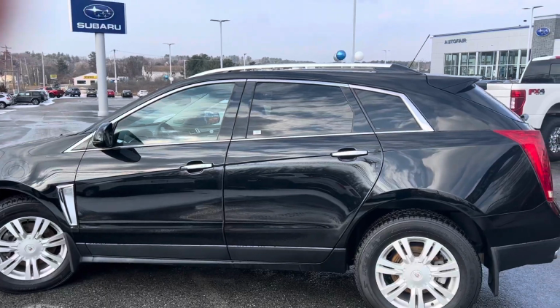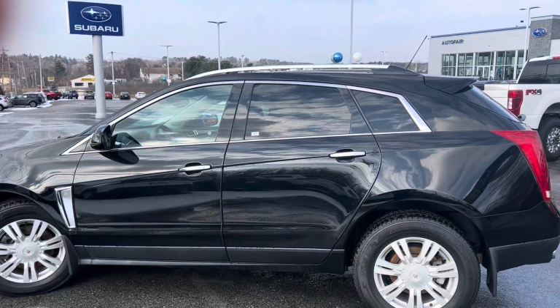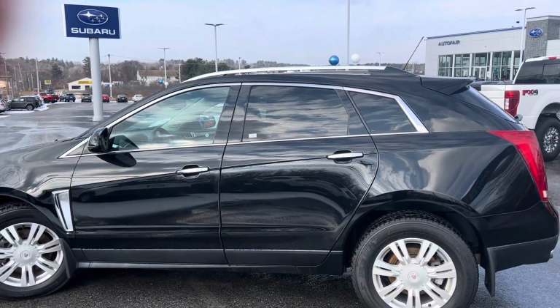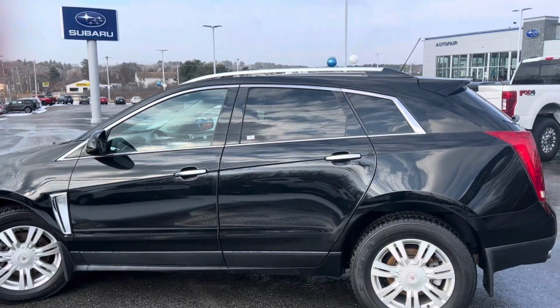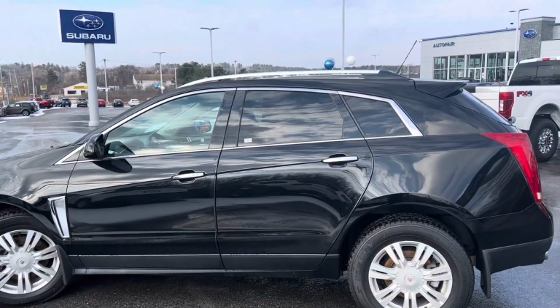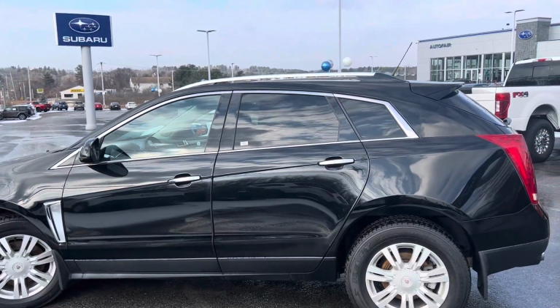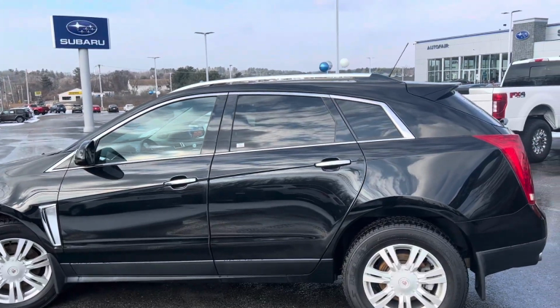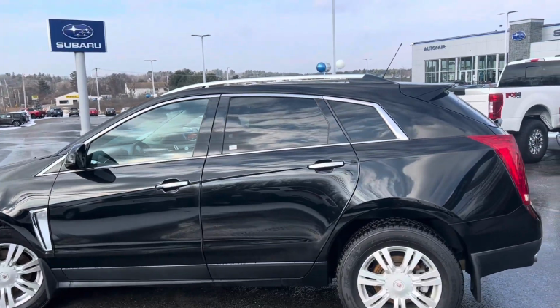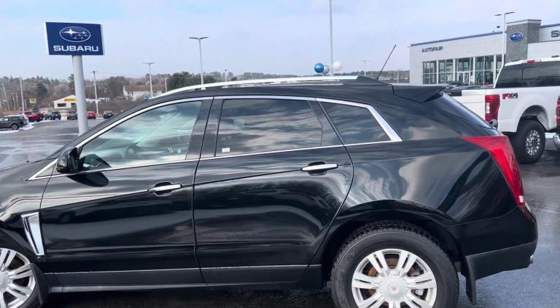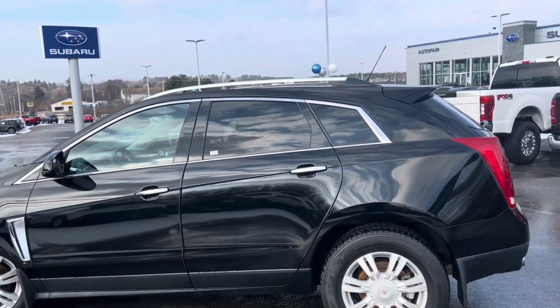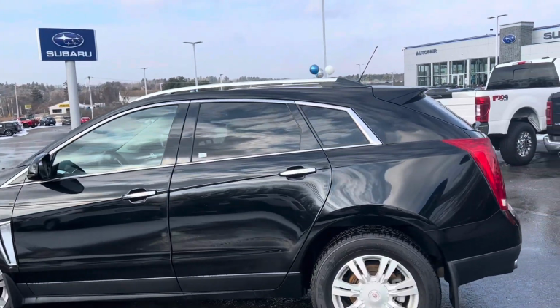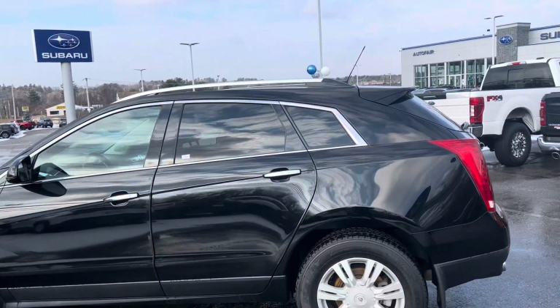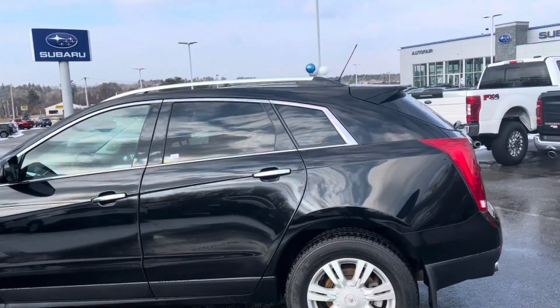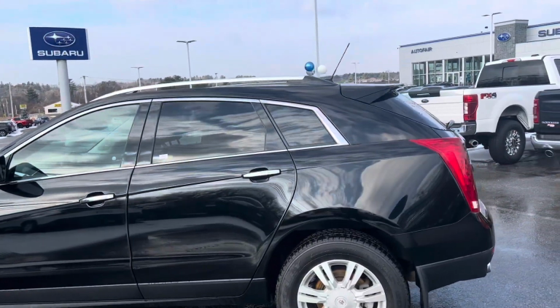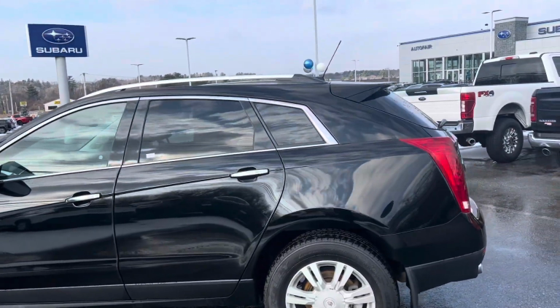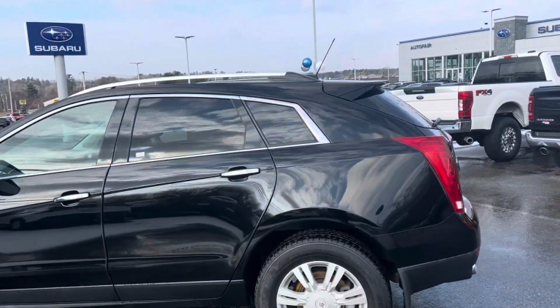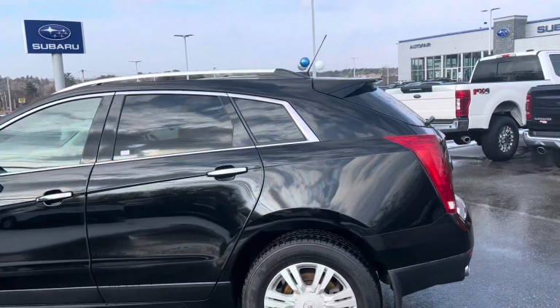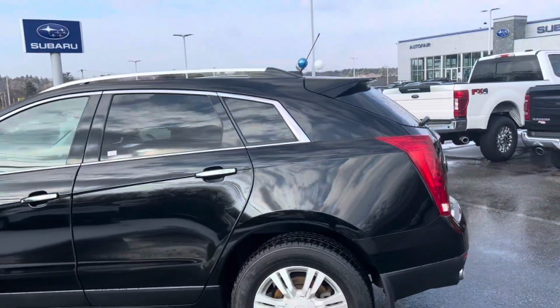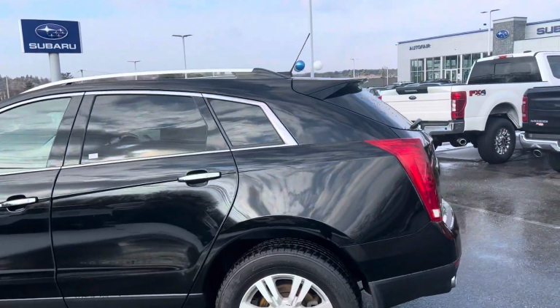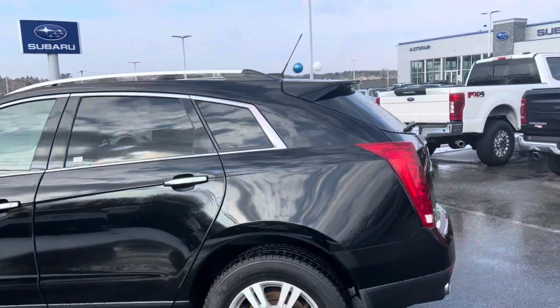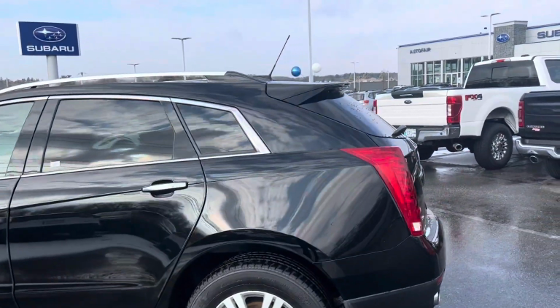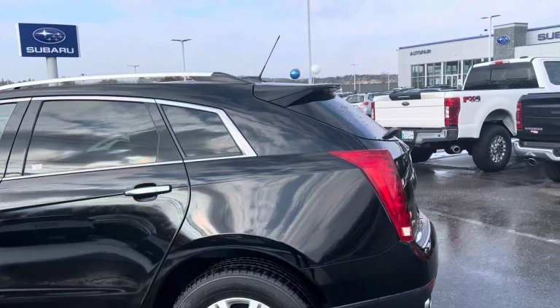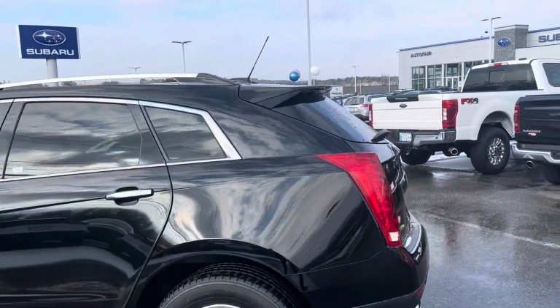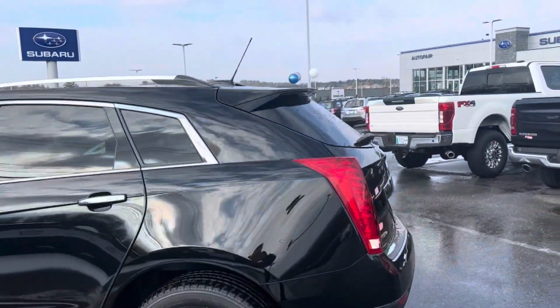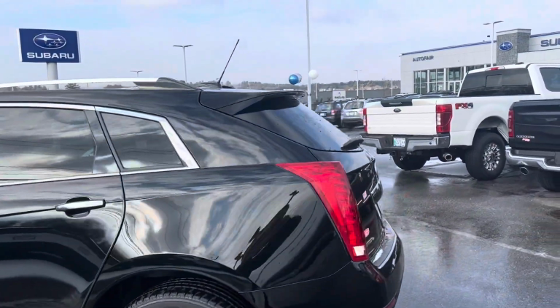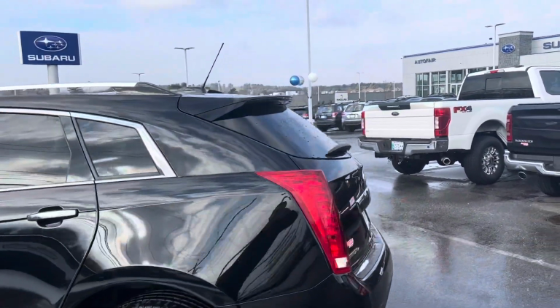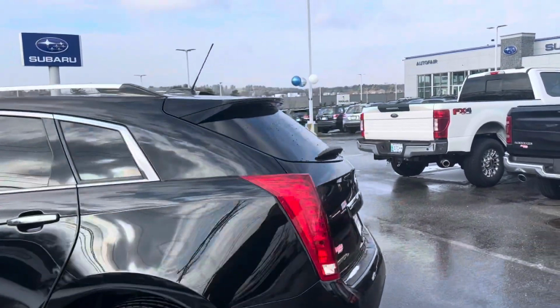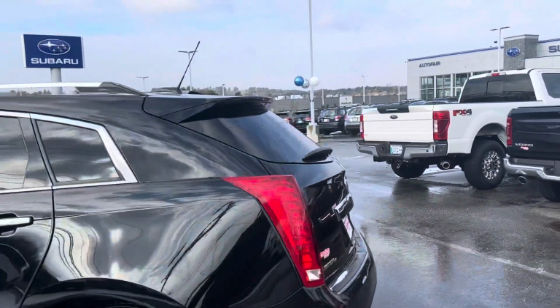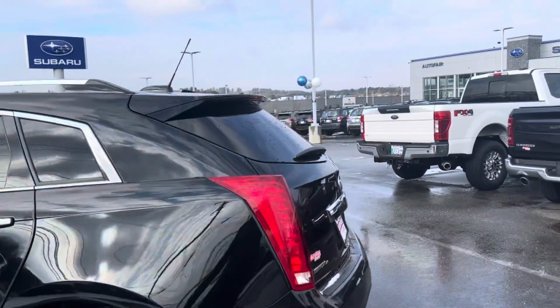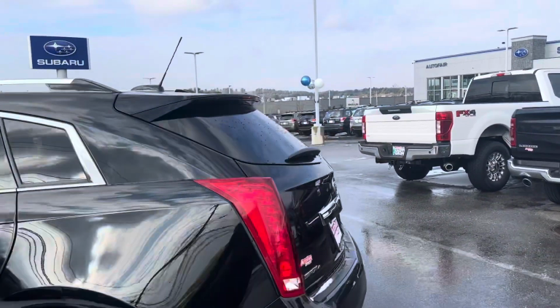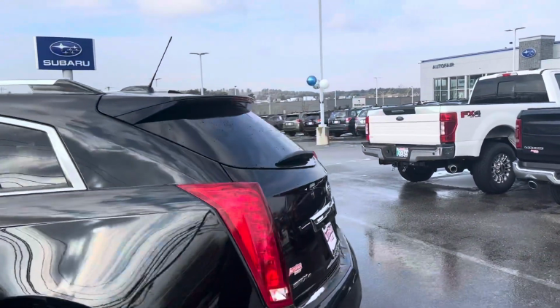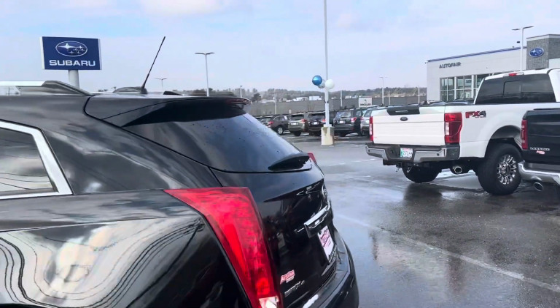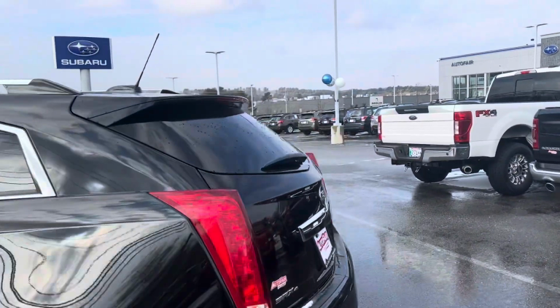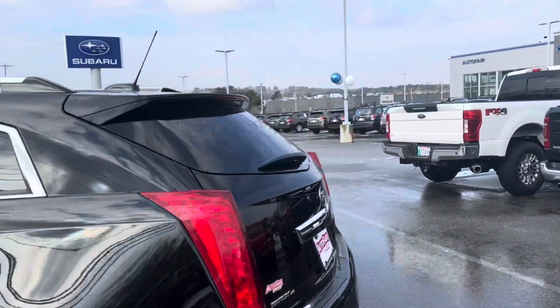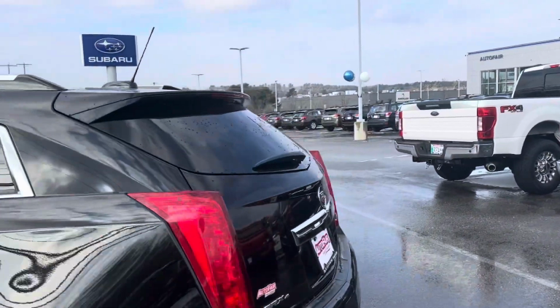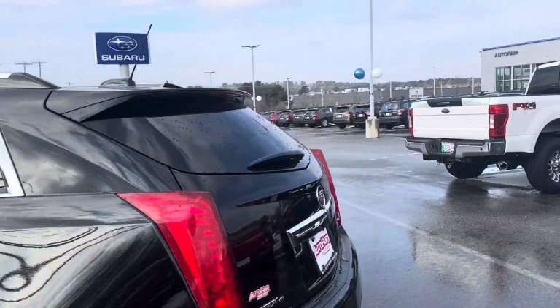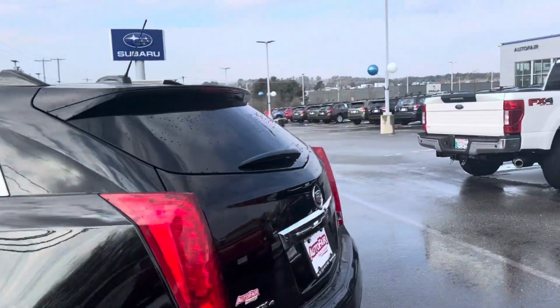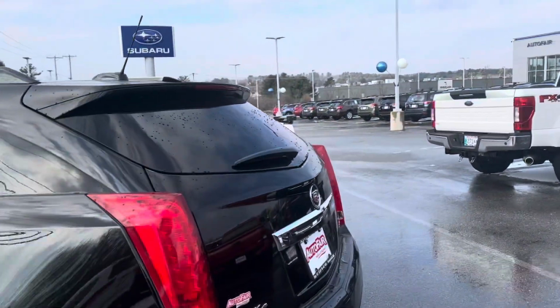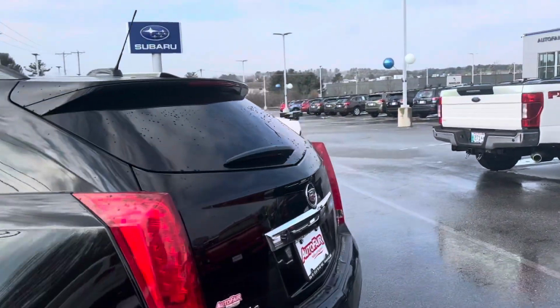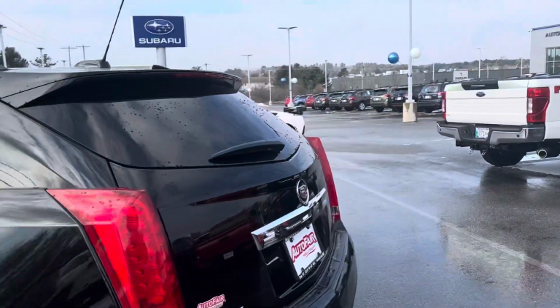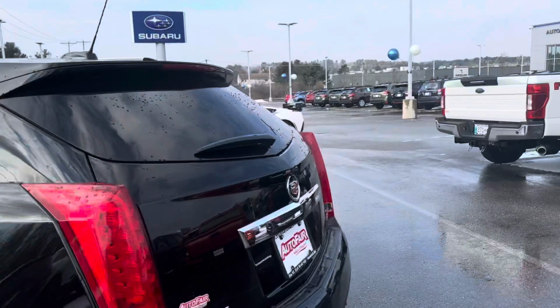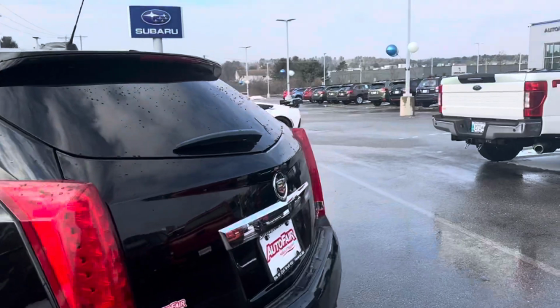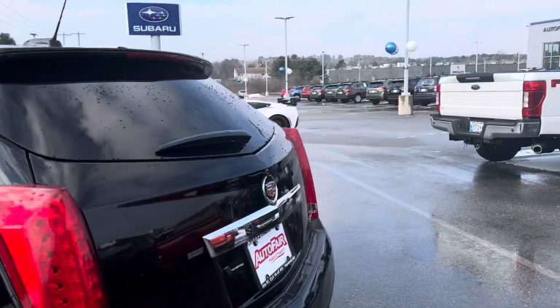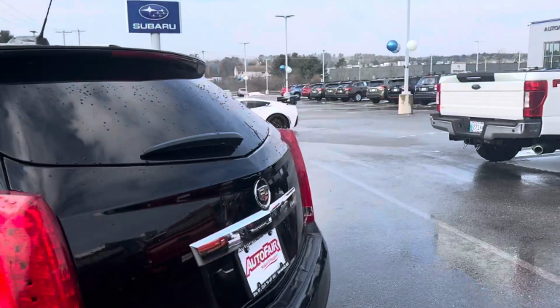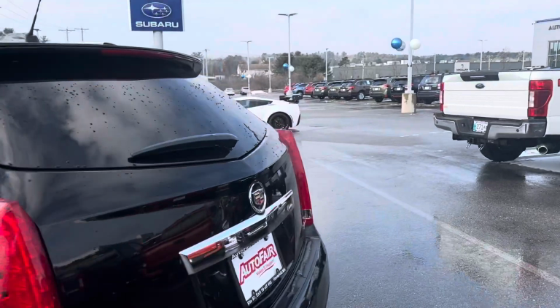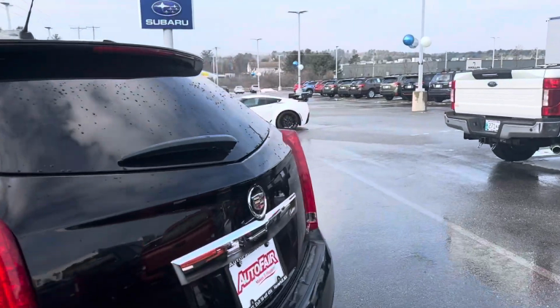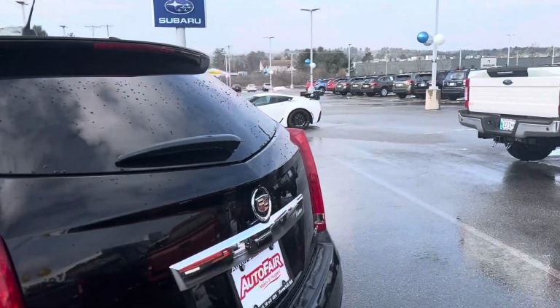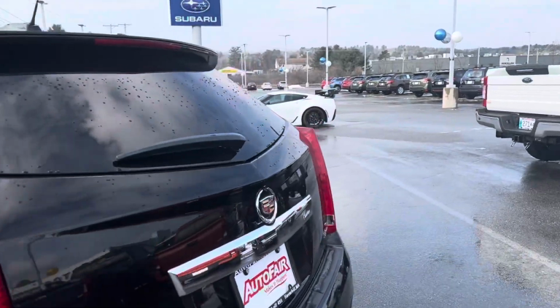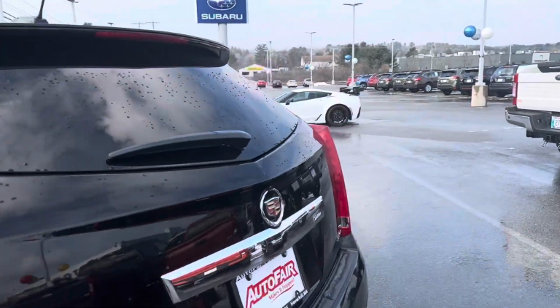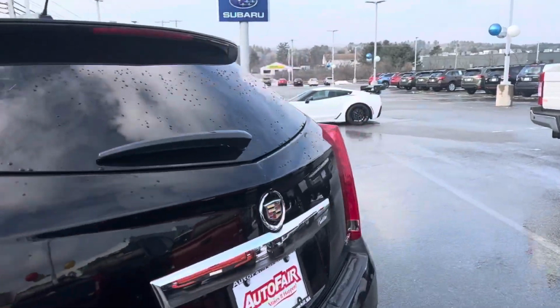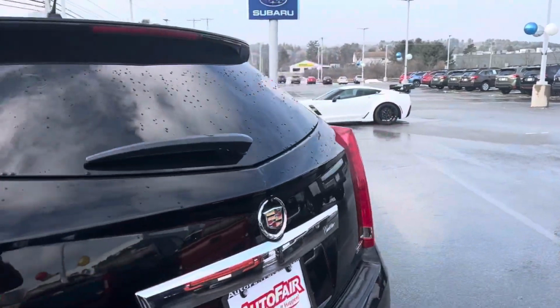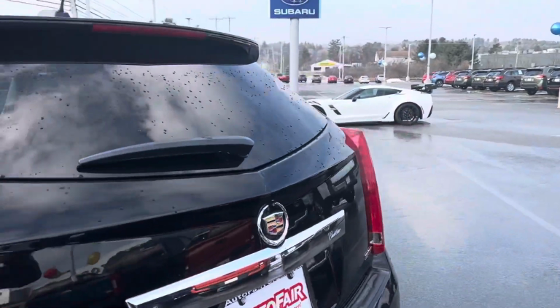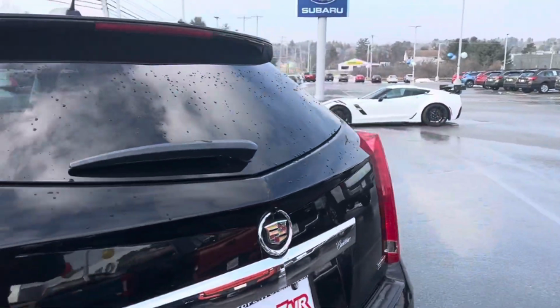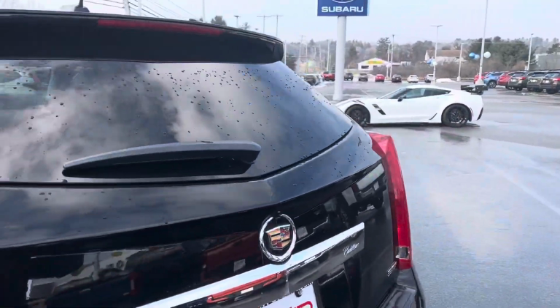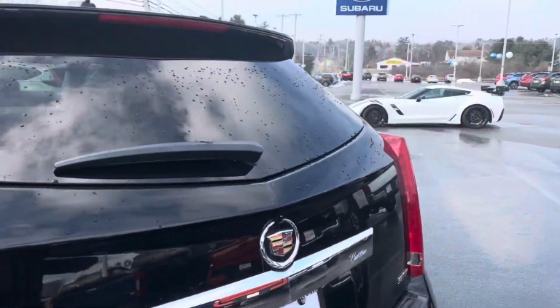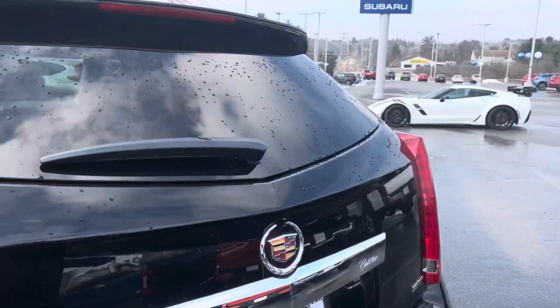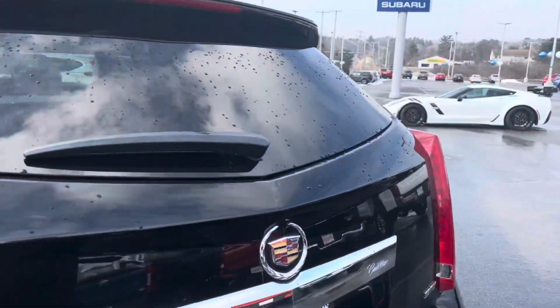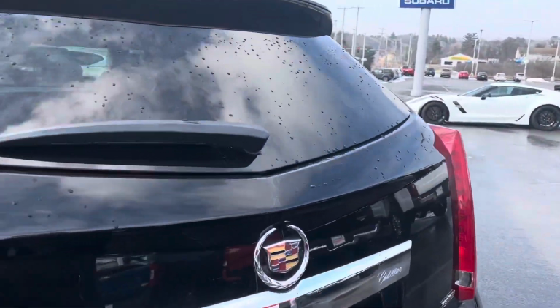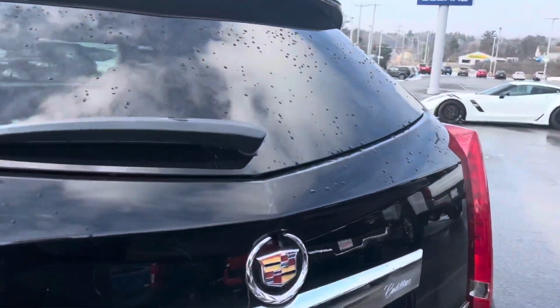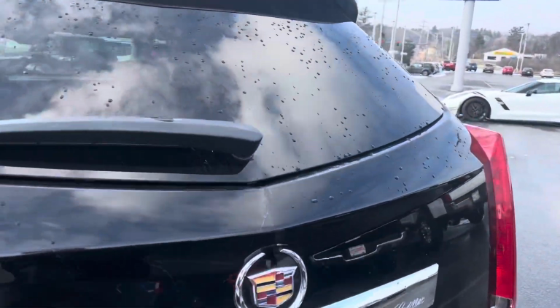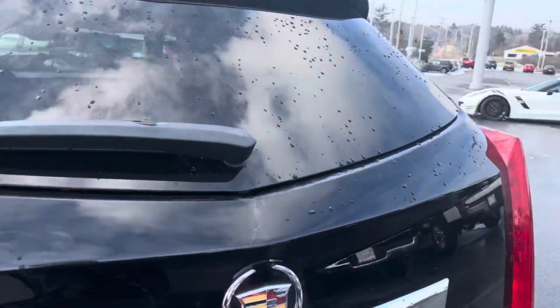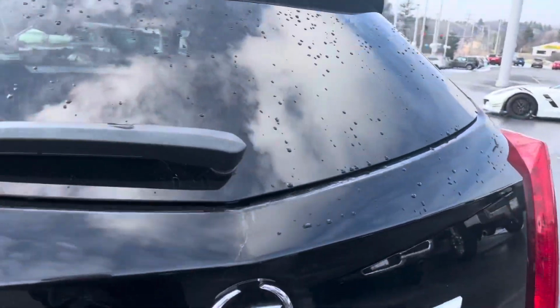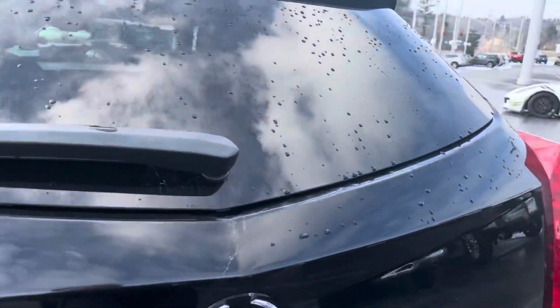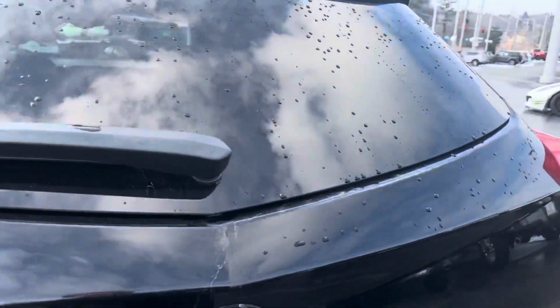Hi Shelly, this is Duncan from AutoFair Ford Haverhill. I just want to take a minute to introduce you to the 2016 Cadillac SRX.